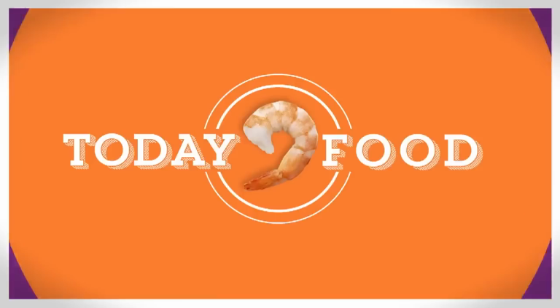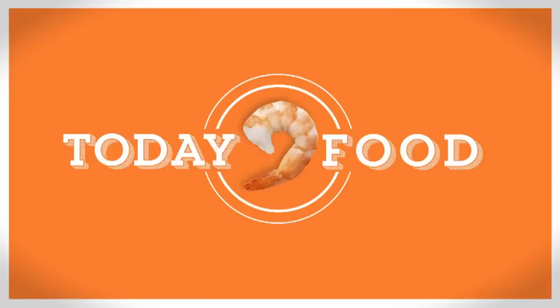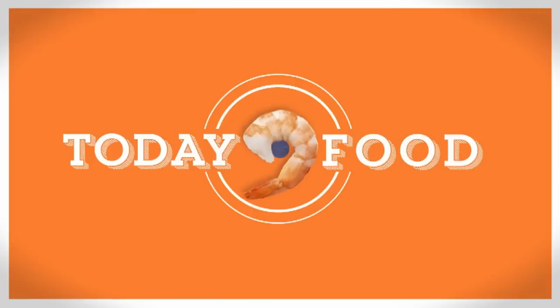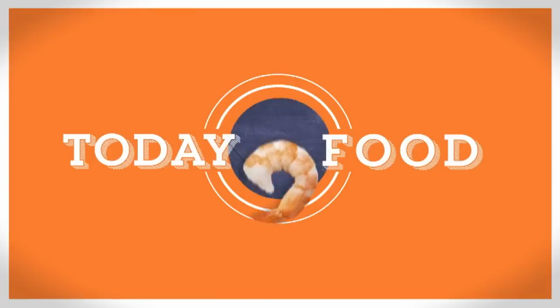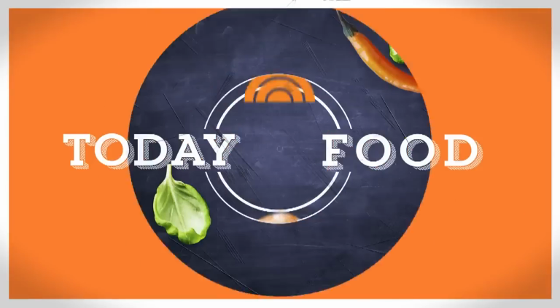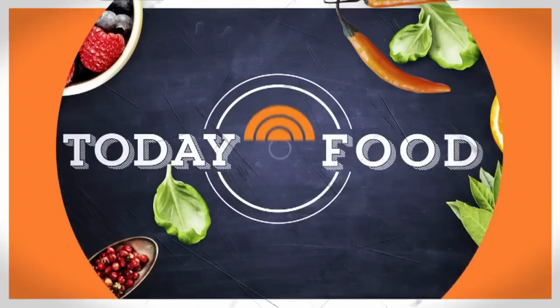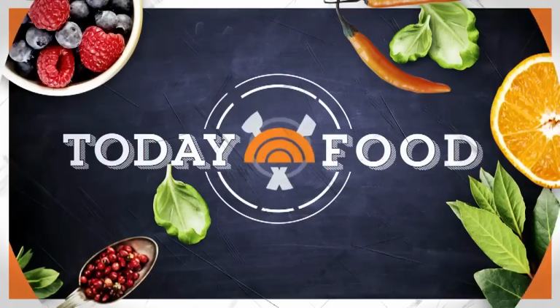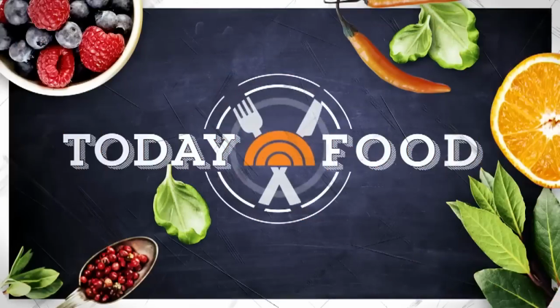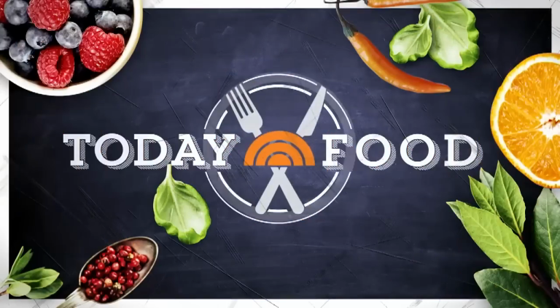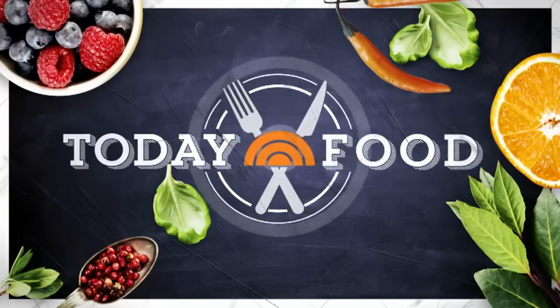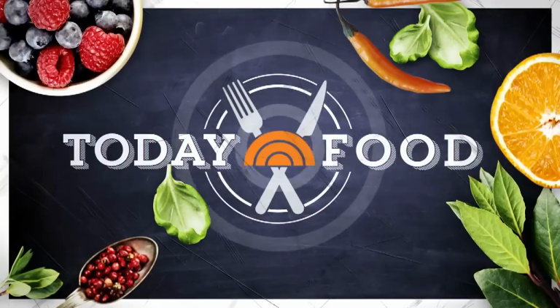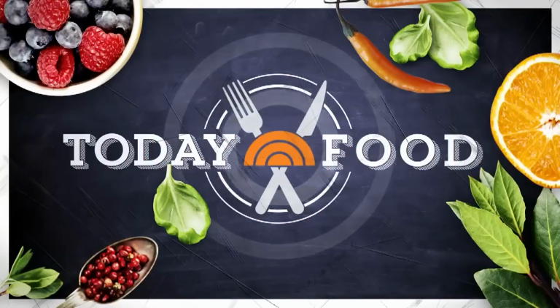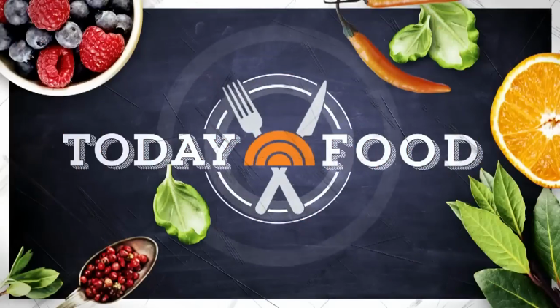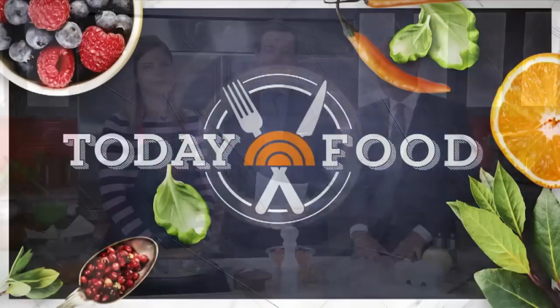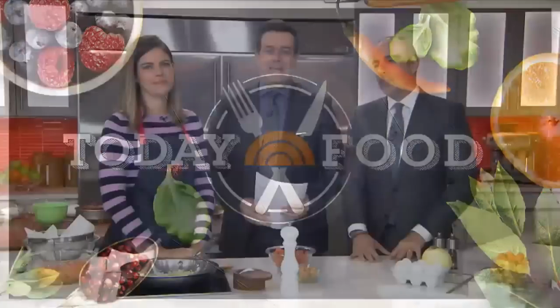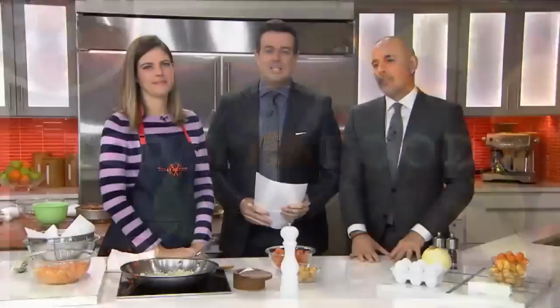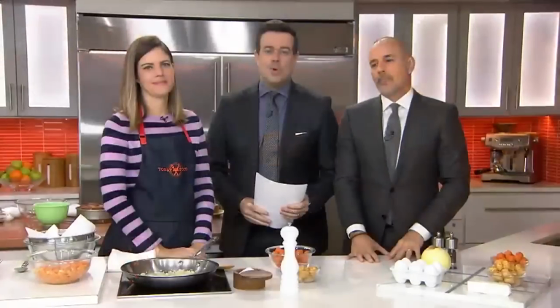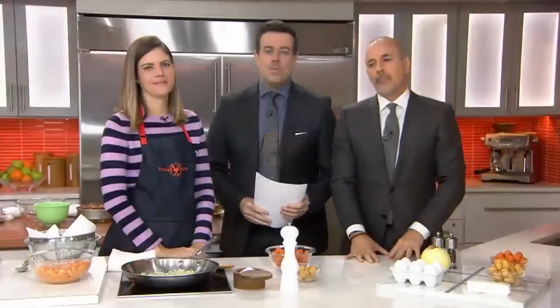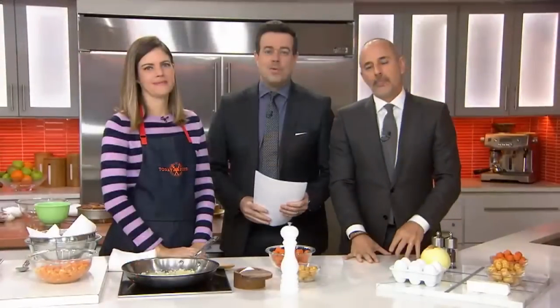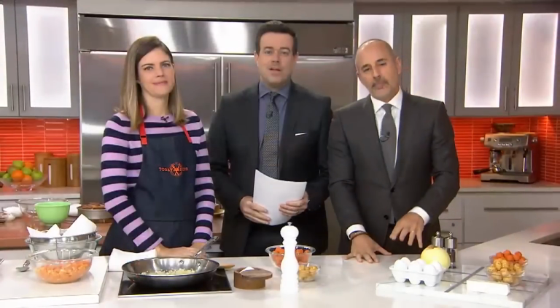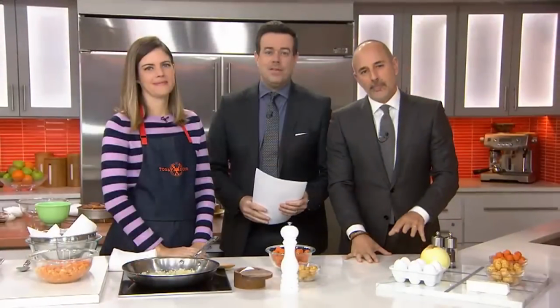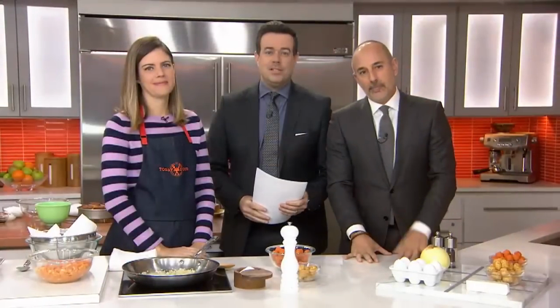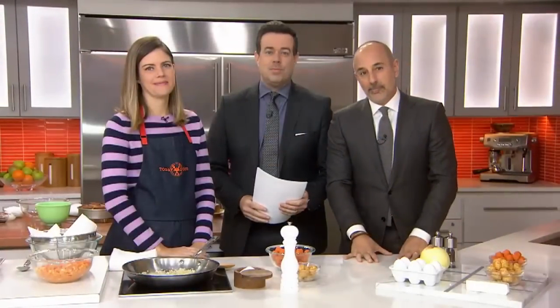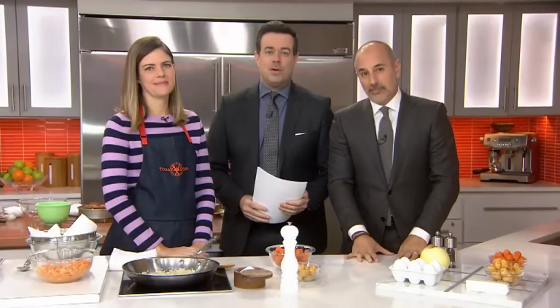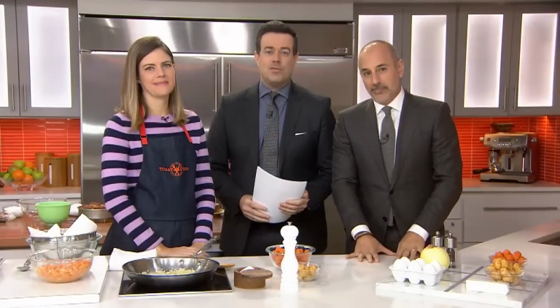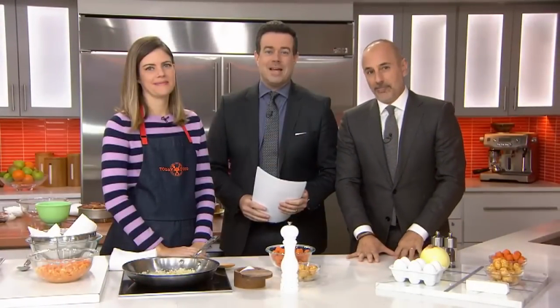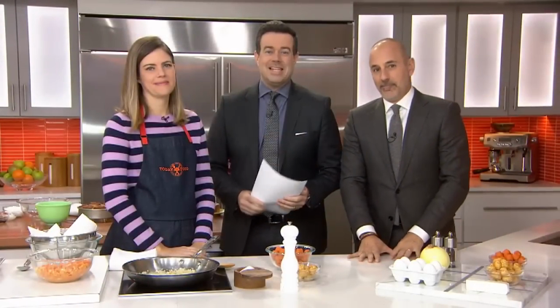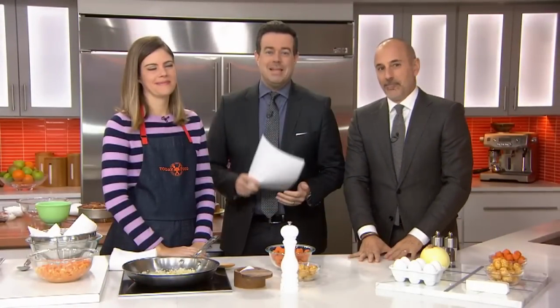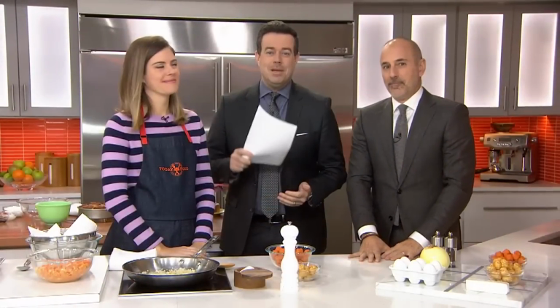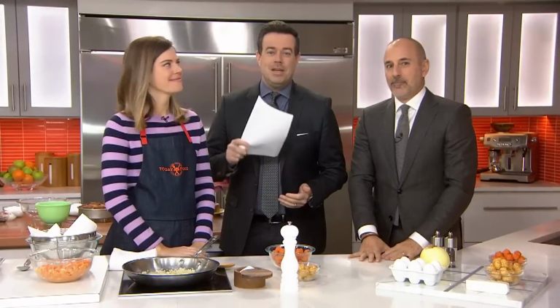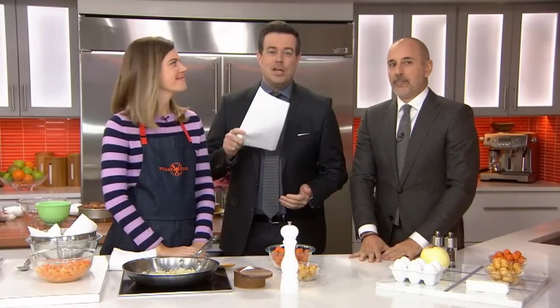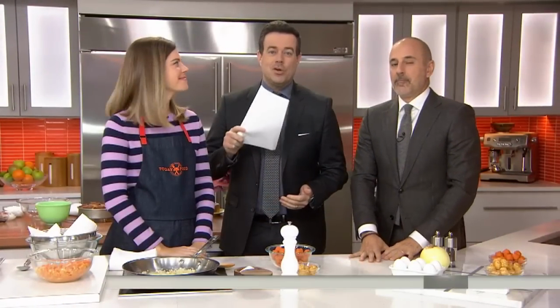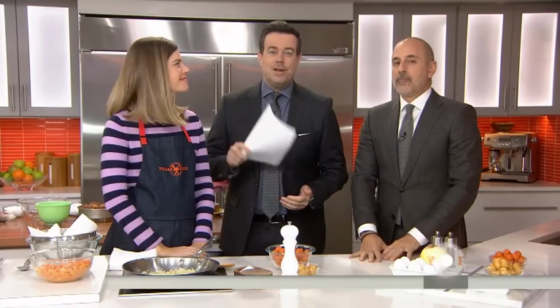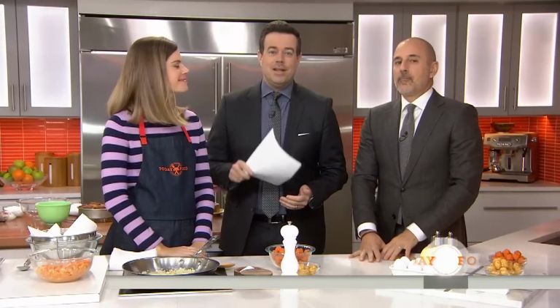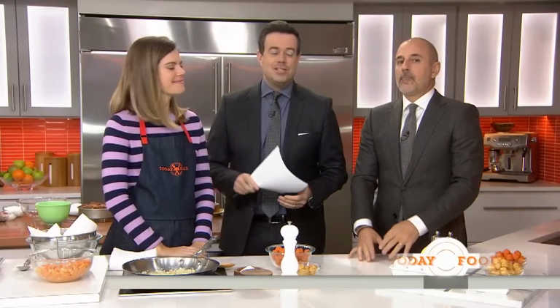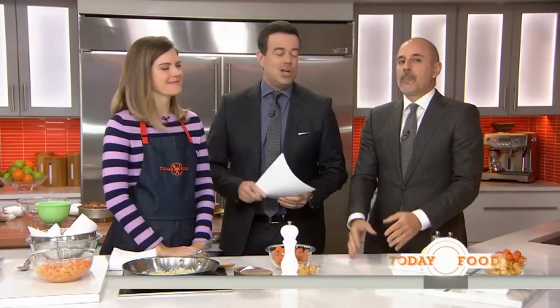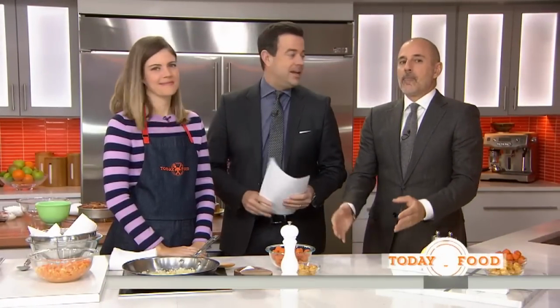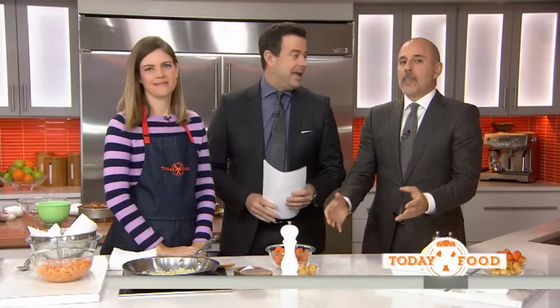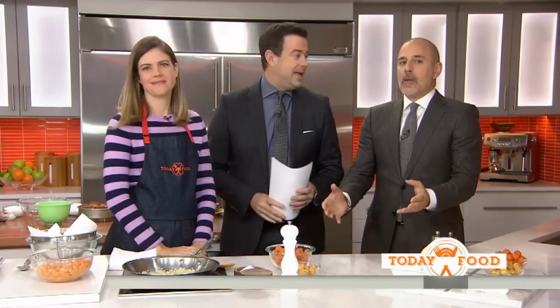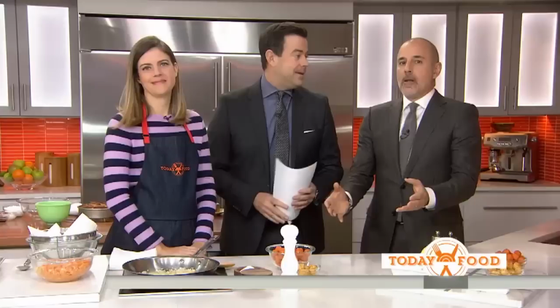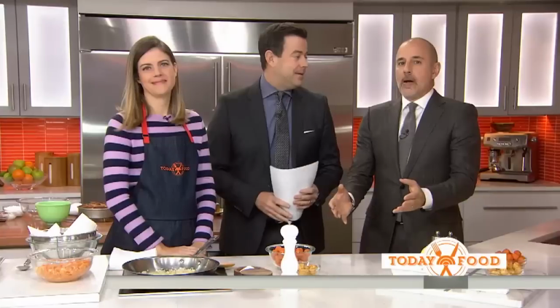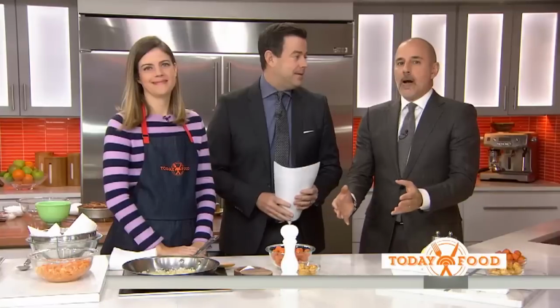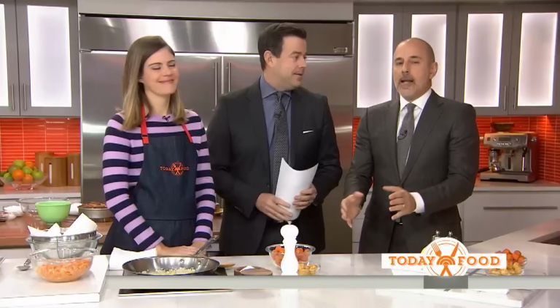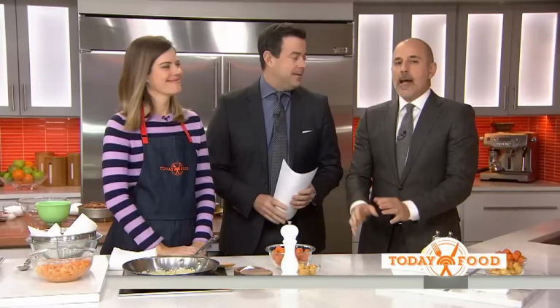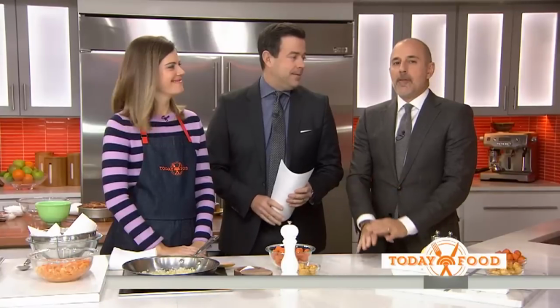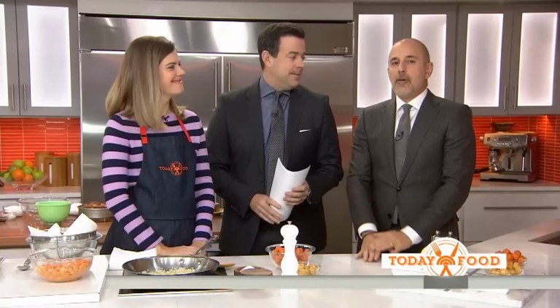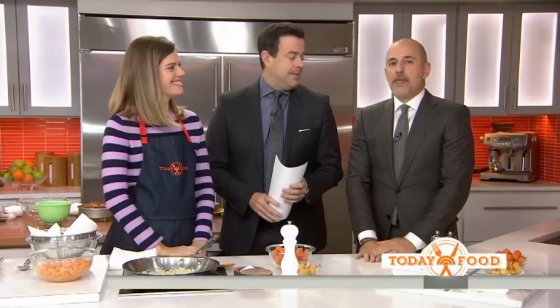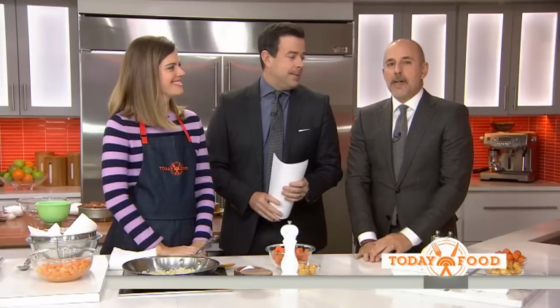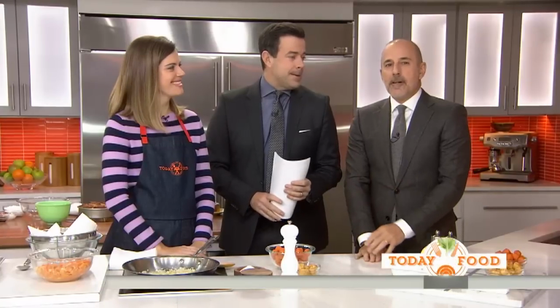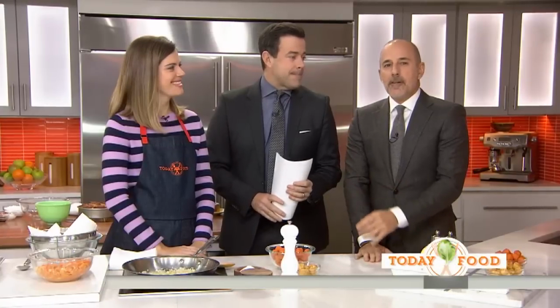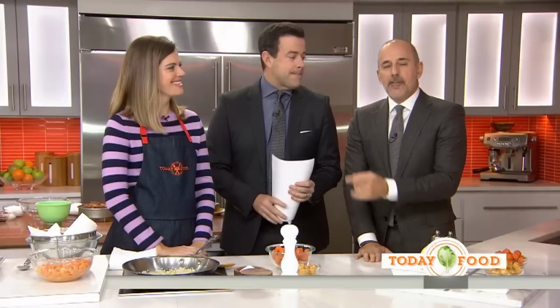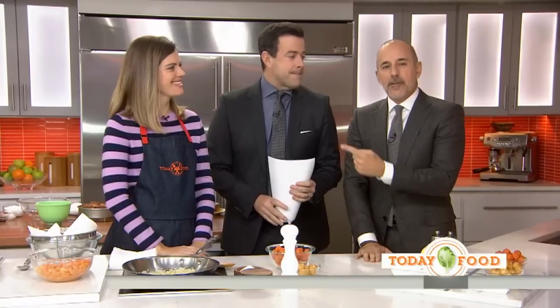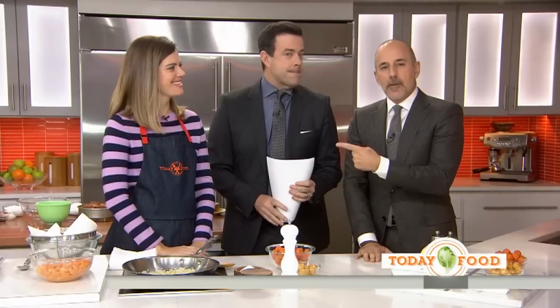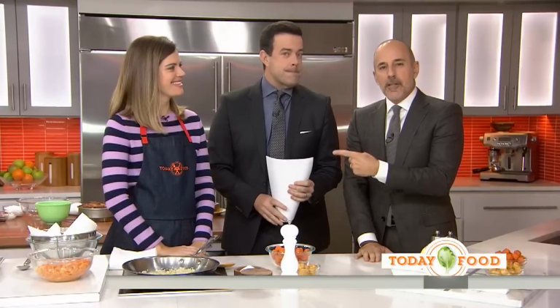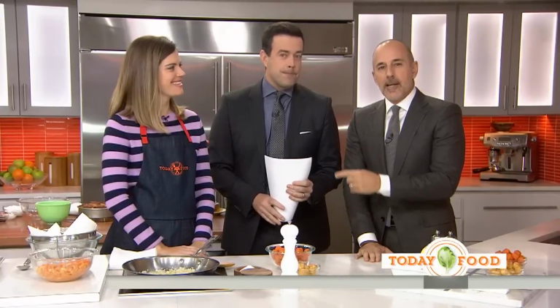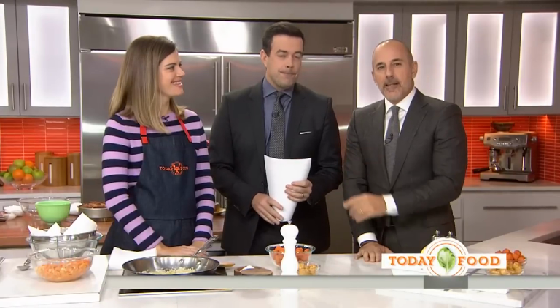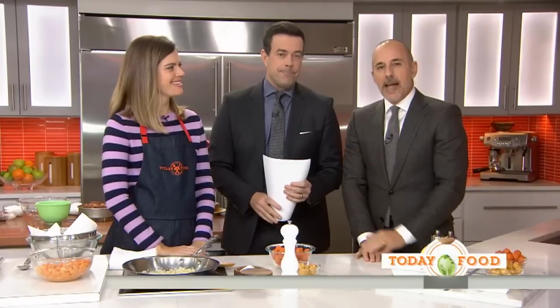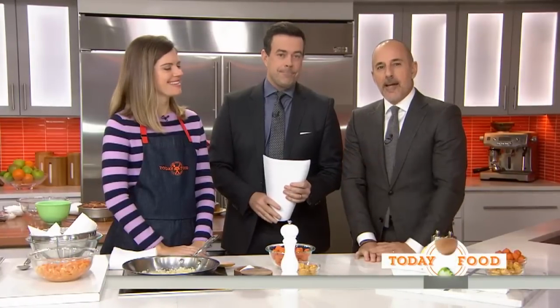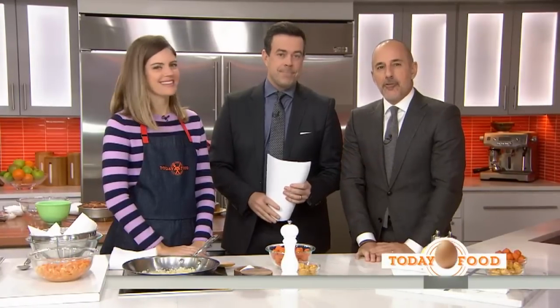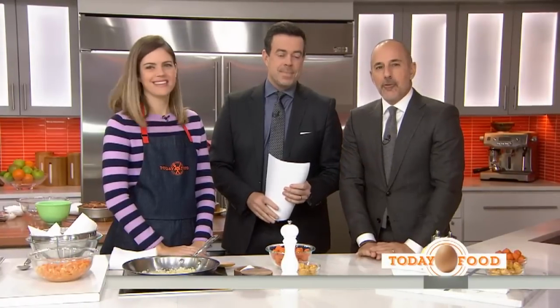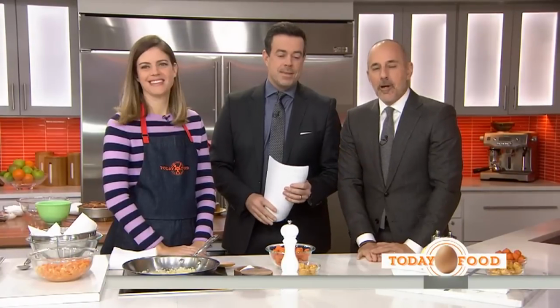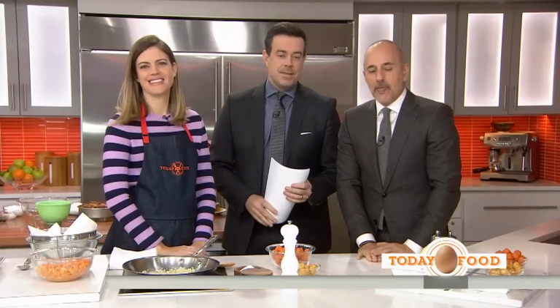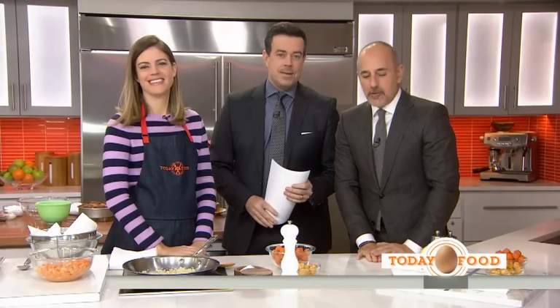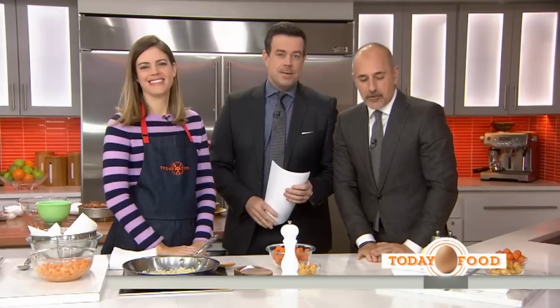The weekend rolls around, the kids want breakfast, but you've got limited ingredients on hand. Have no fear, Siri Daly has you covered.